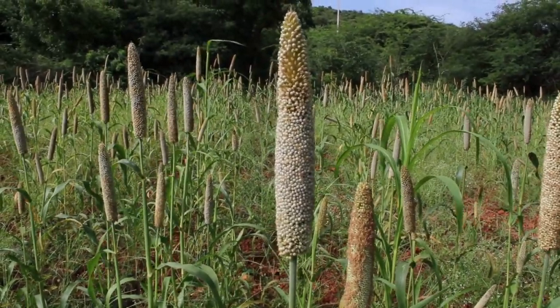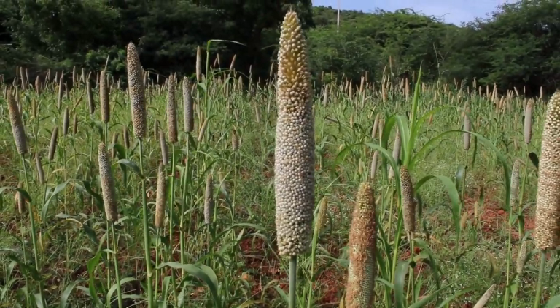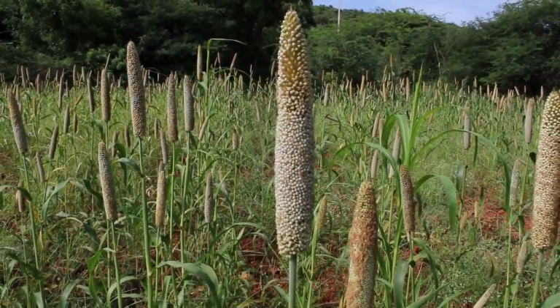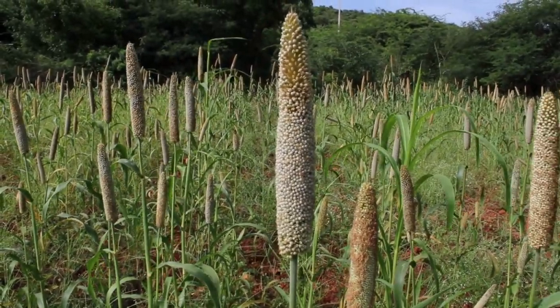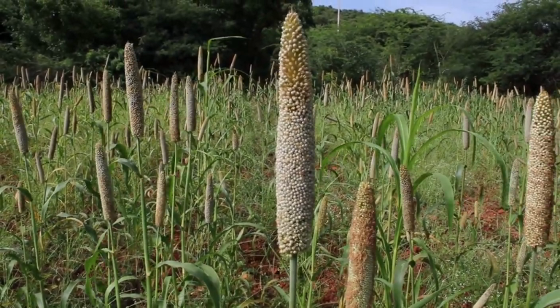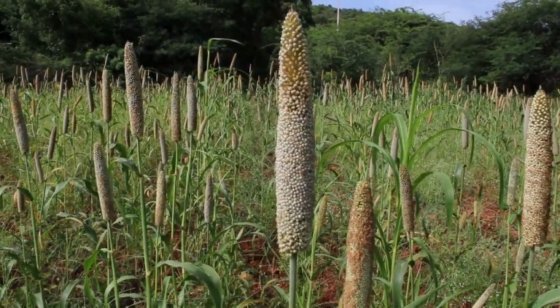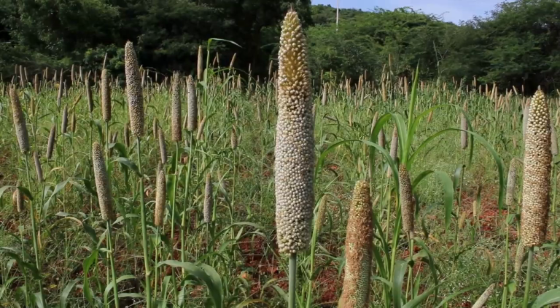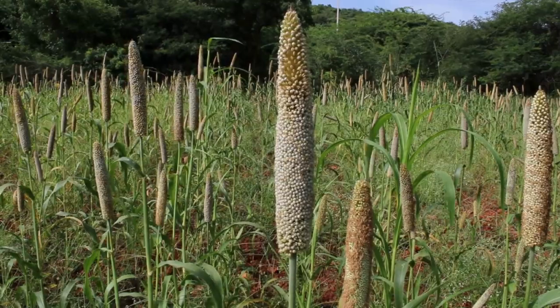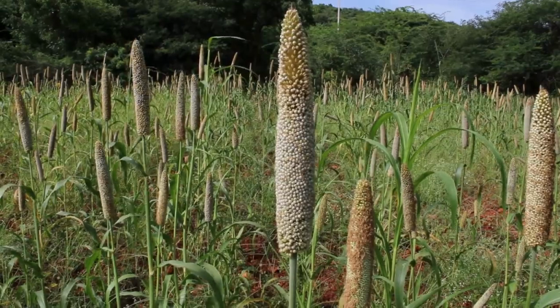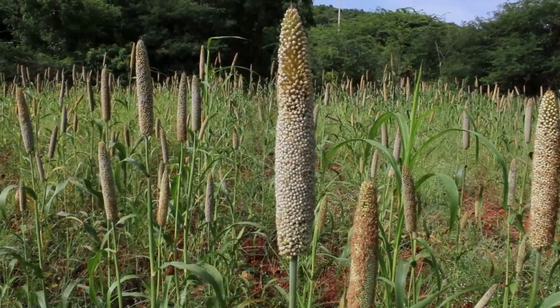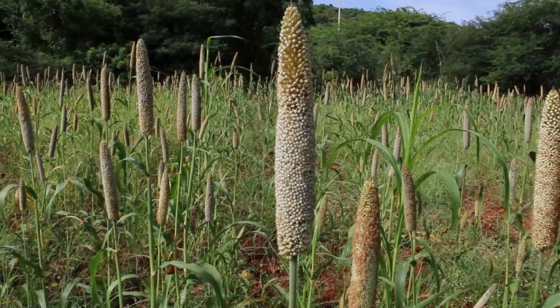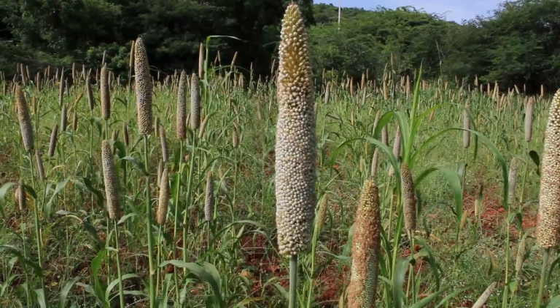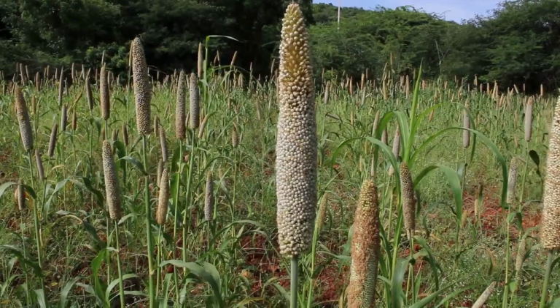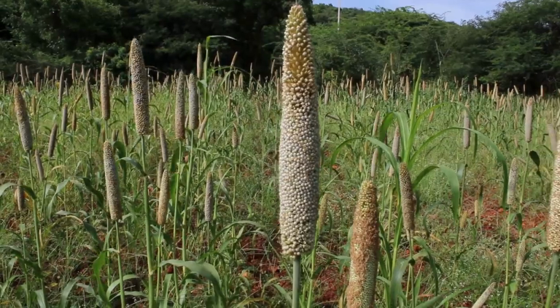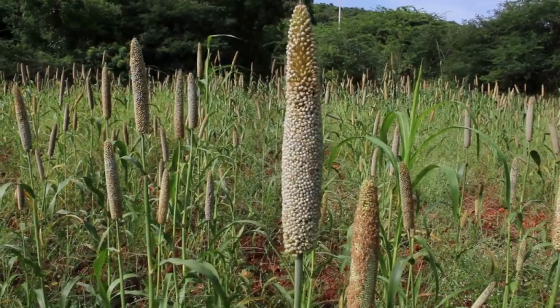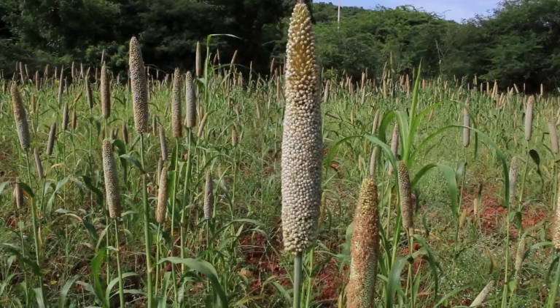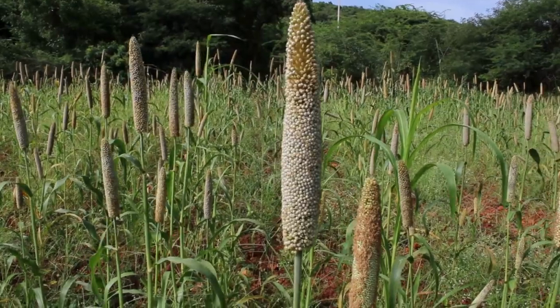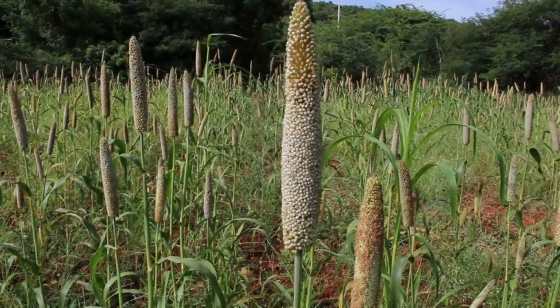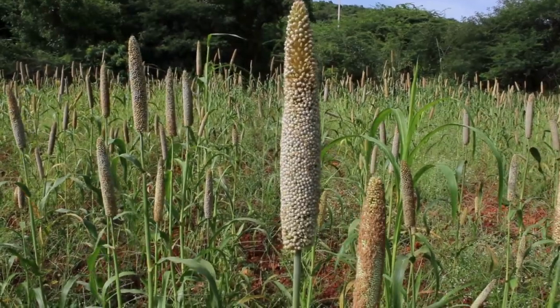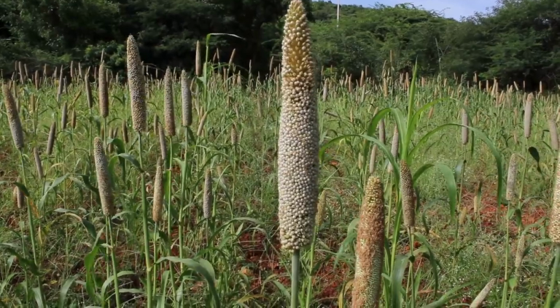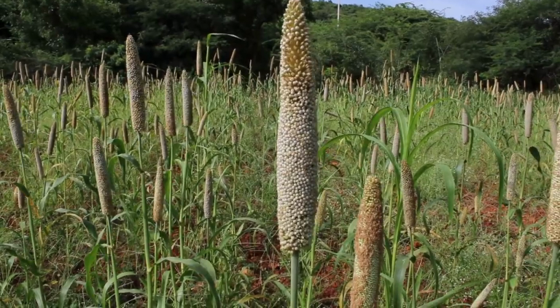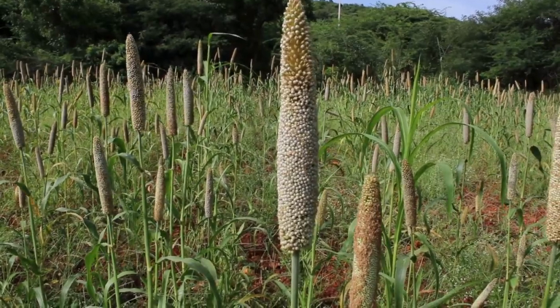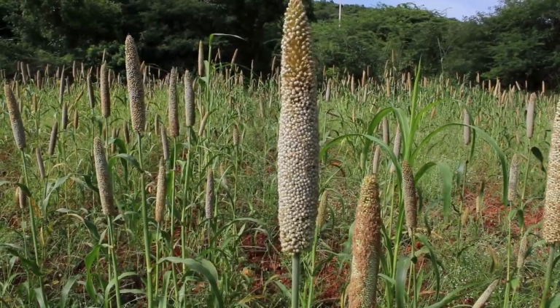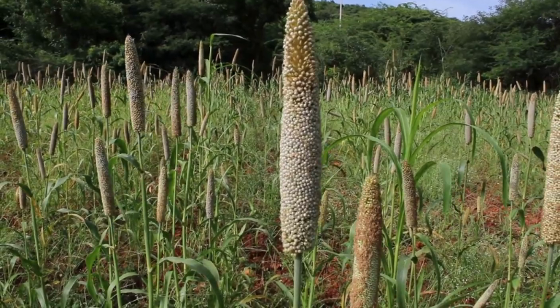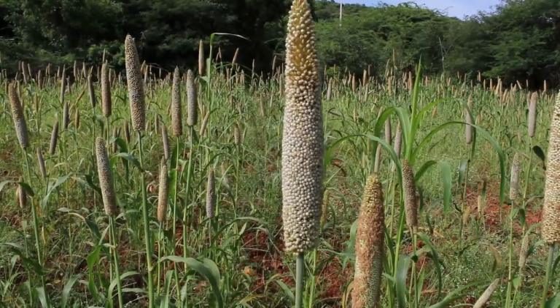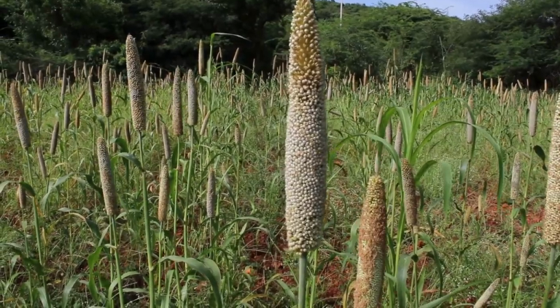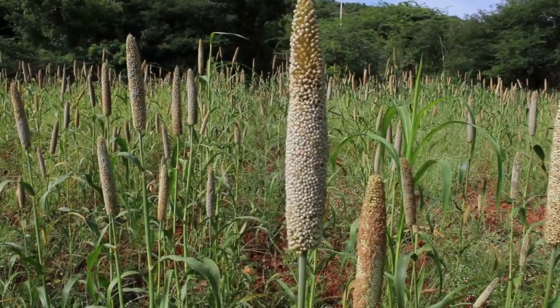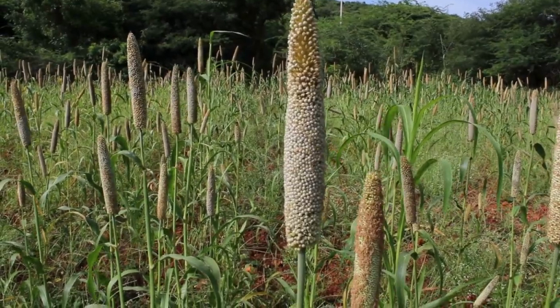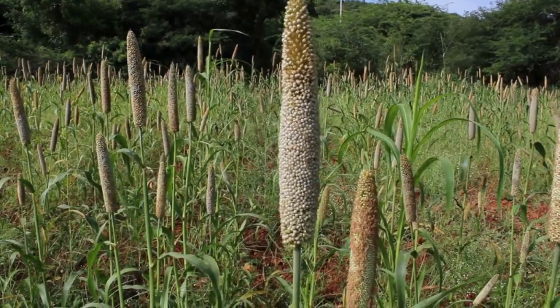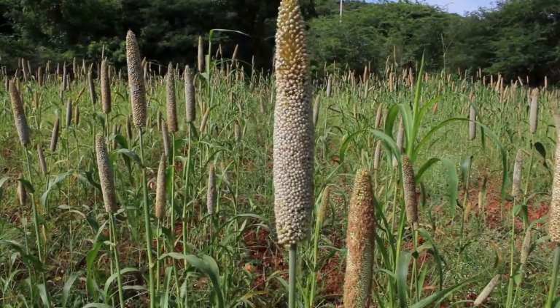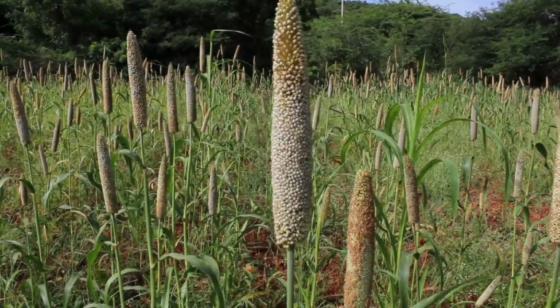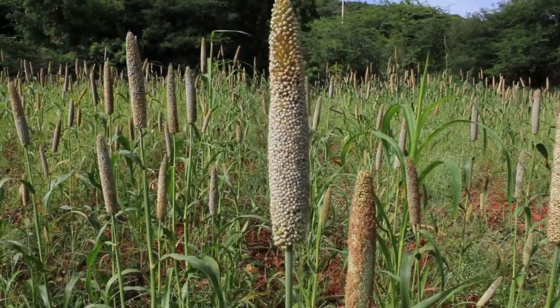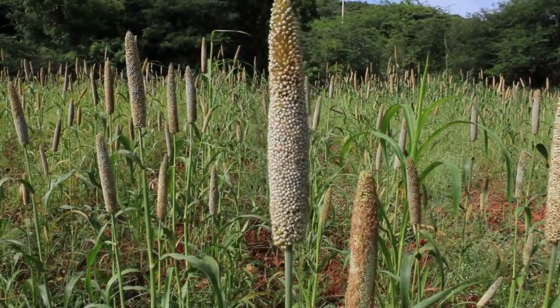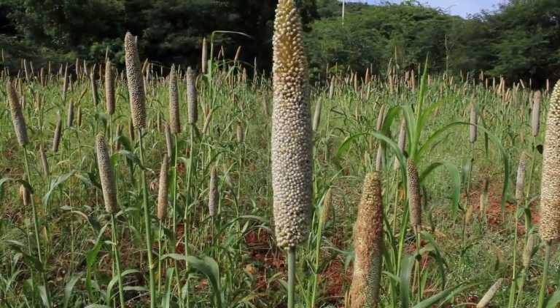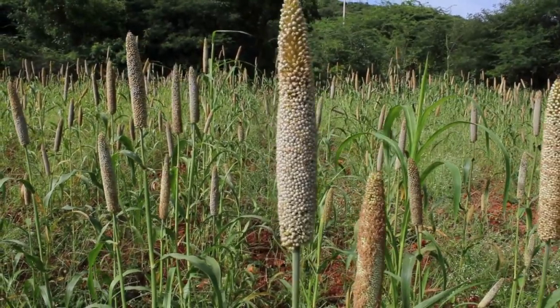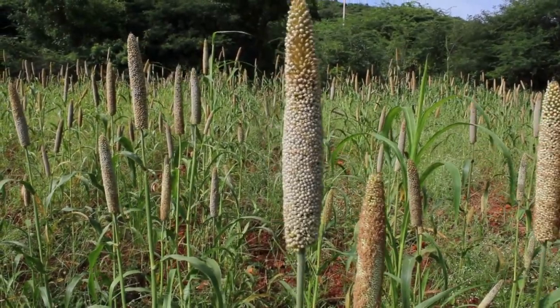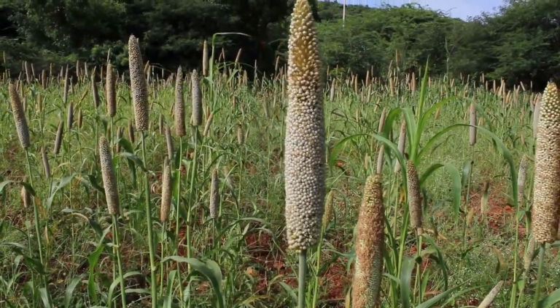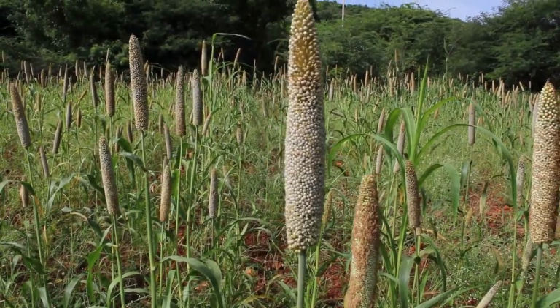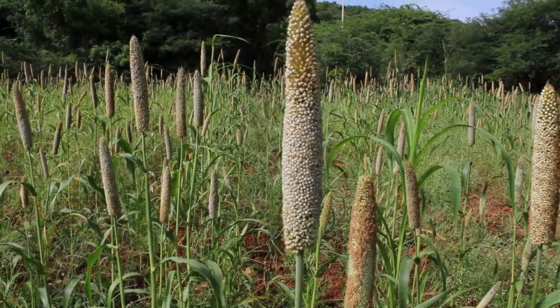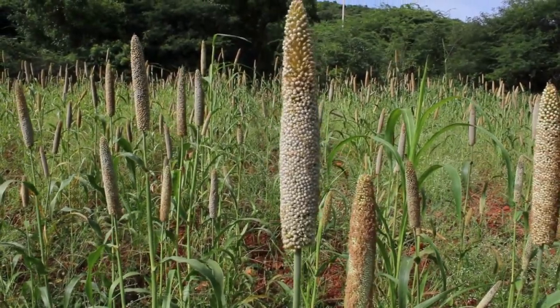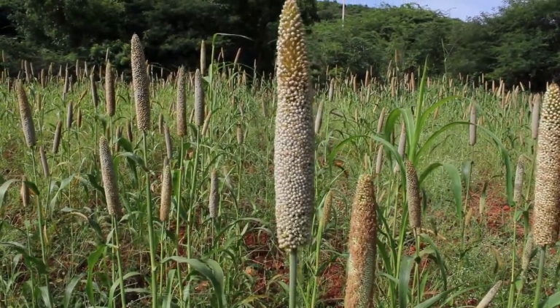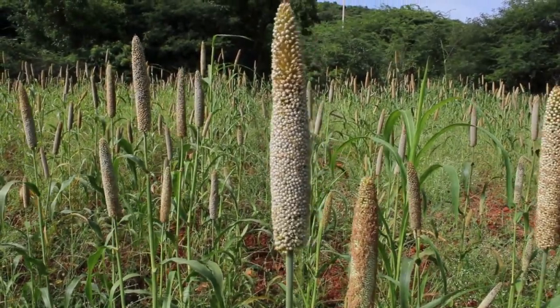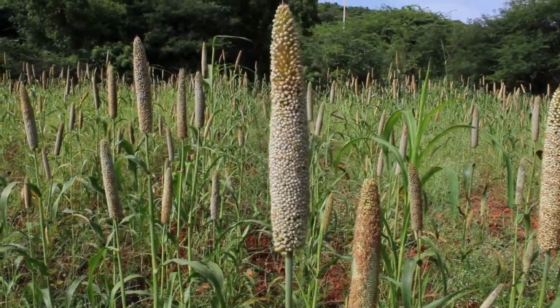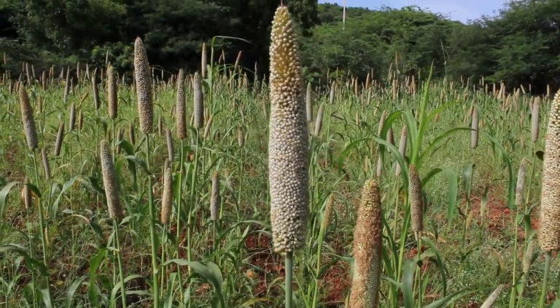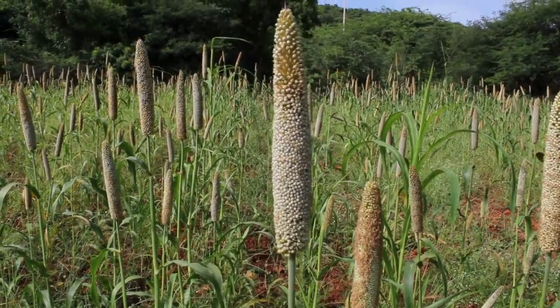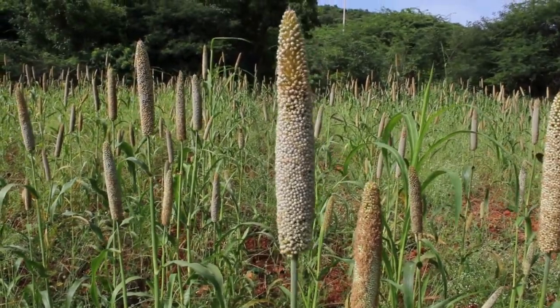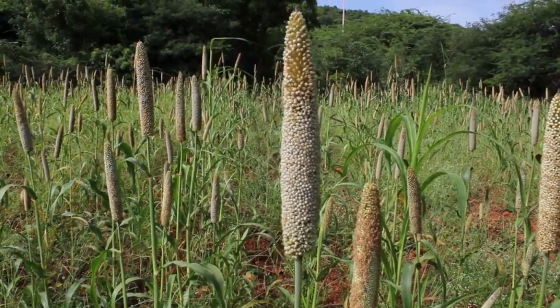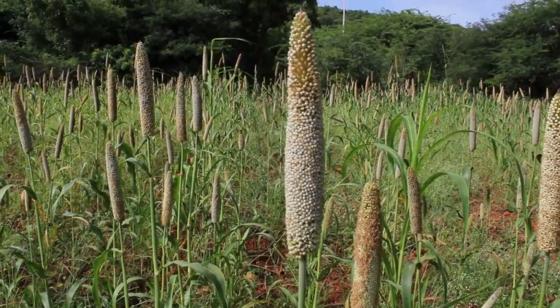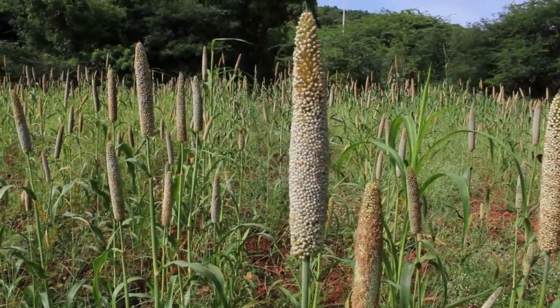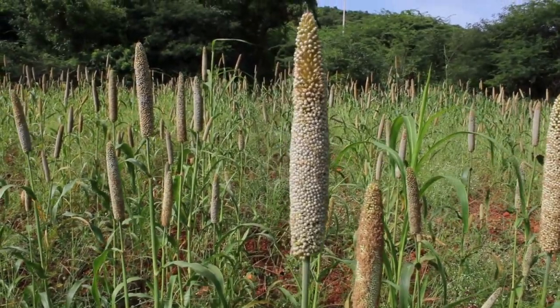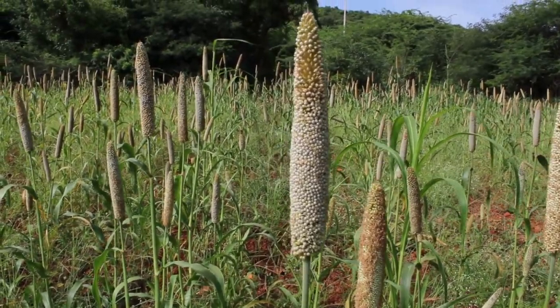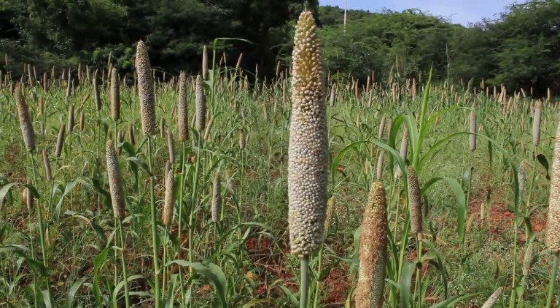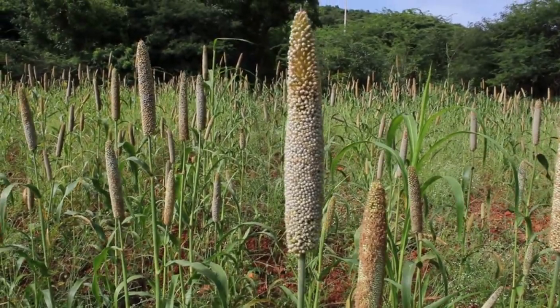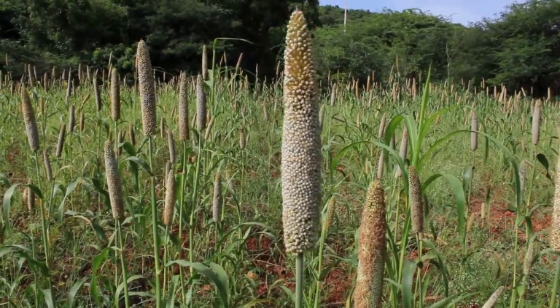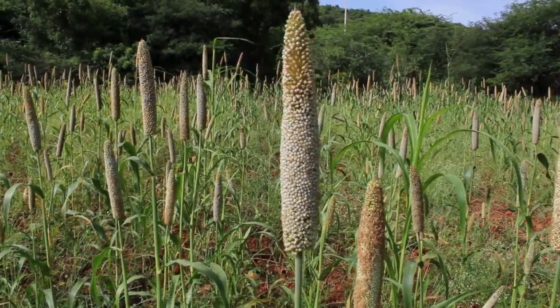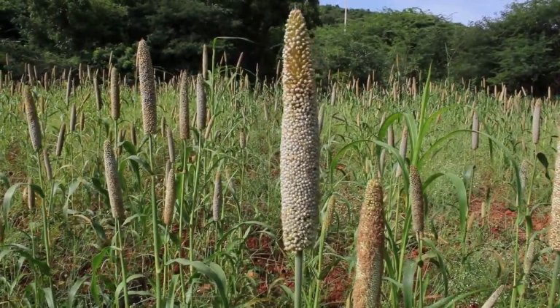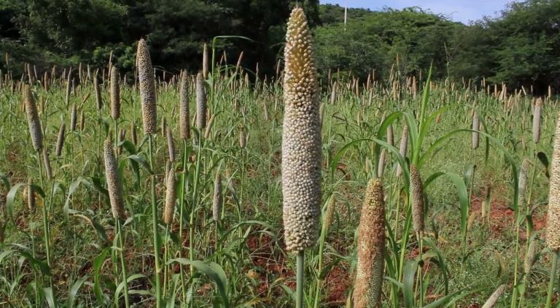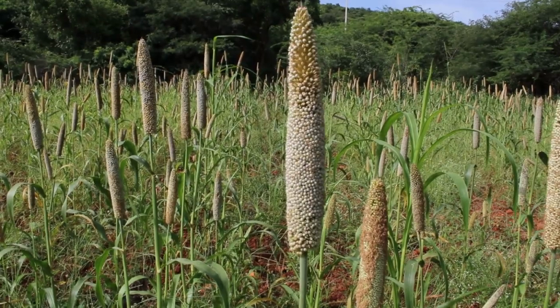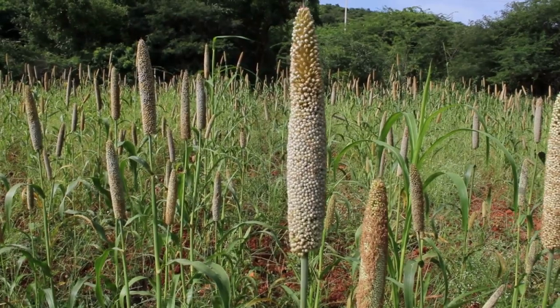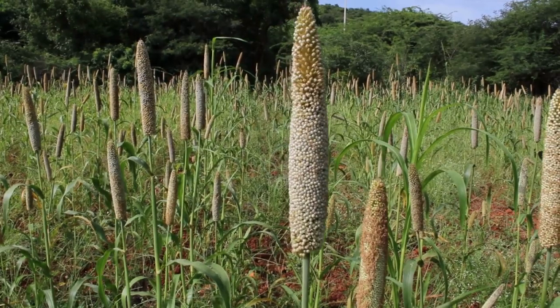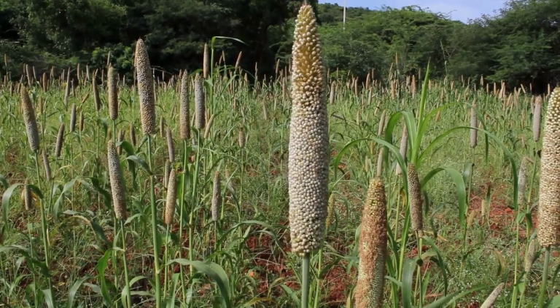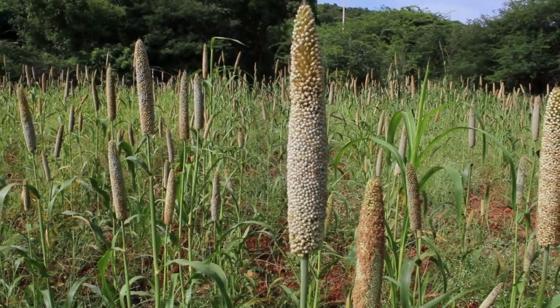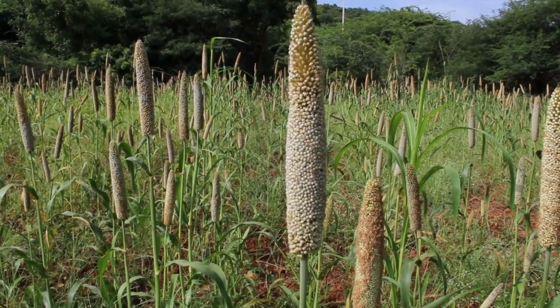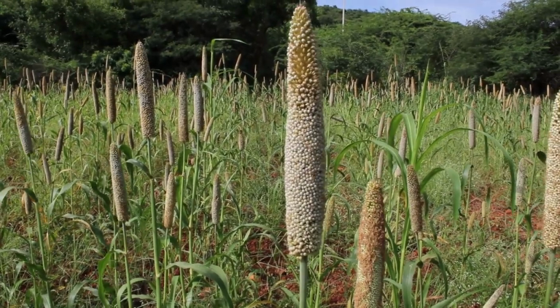Finger millet is an excellent source of natural calcium, which helps in strengthening bones for growing children and aging people.